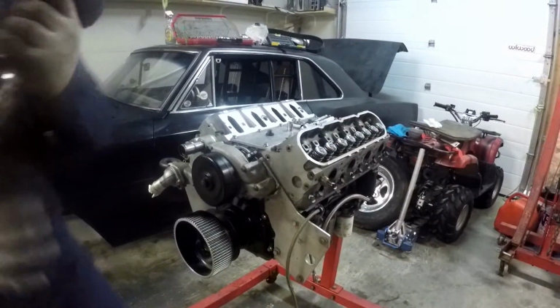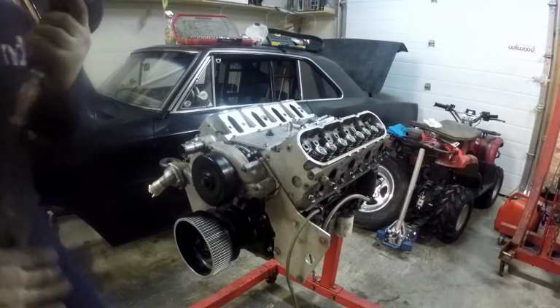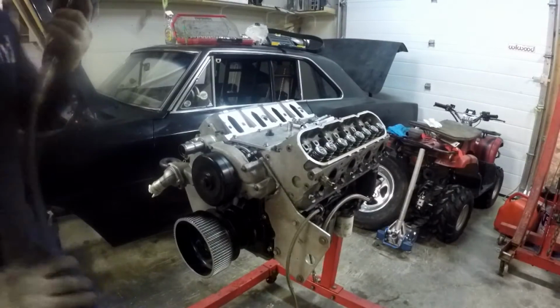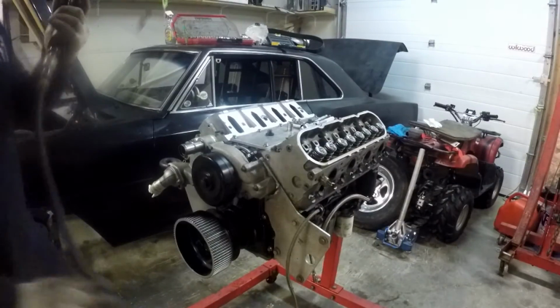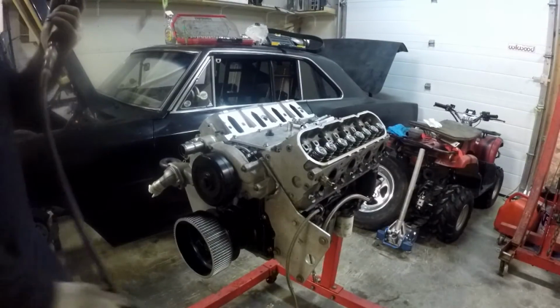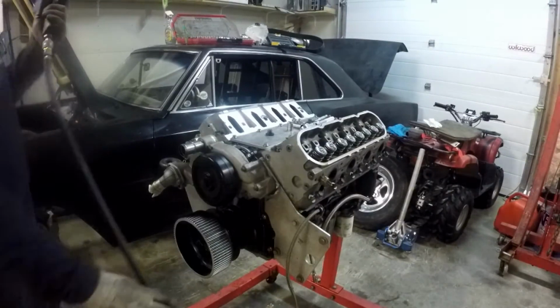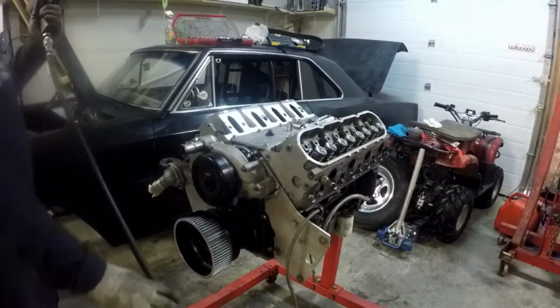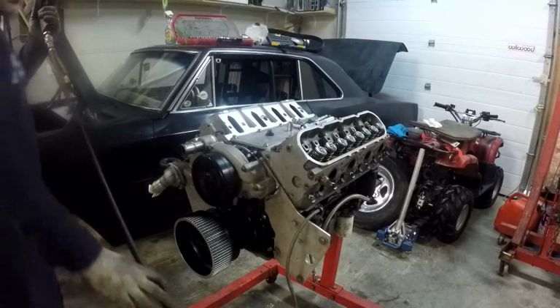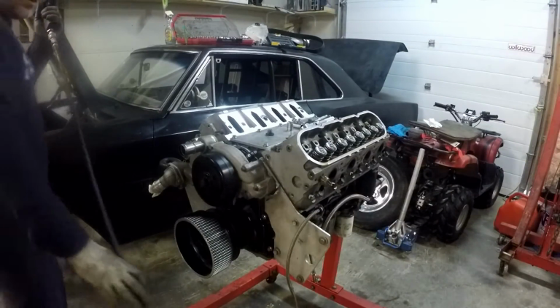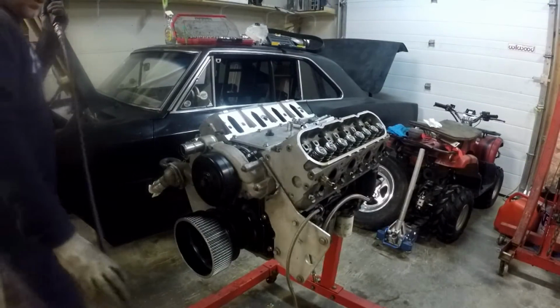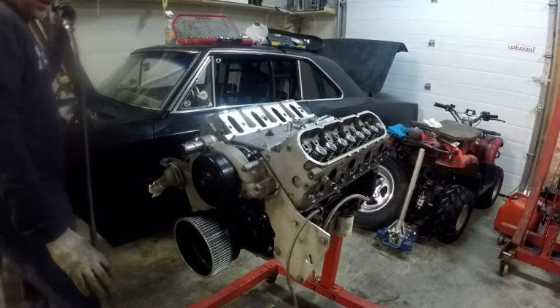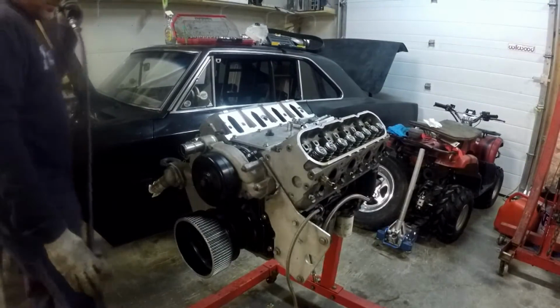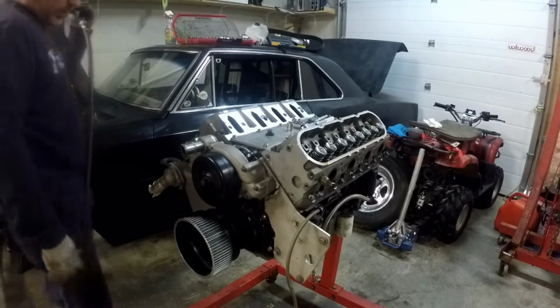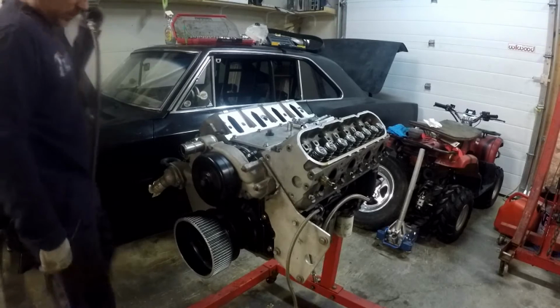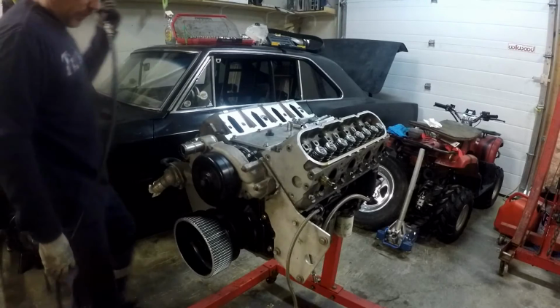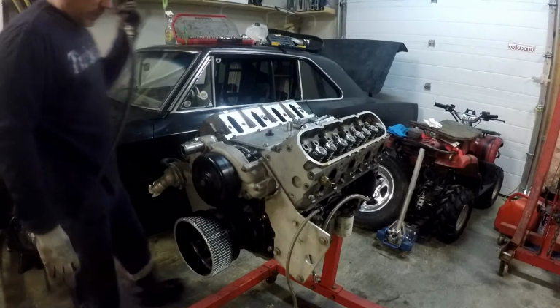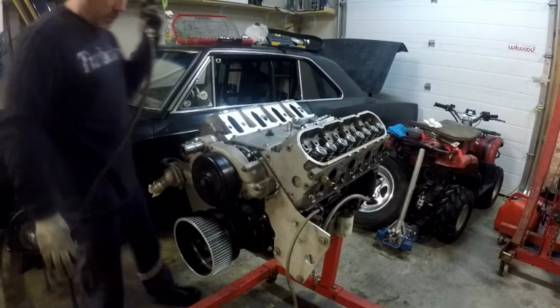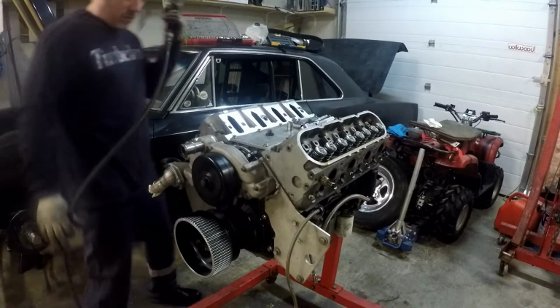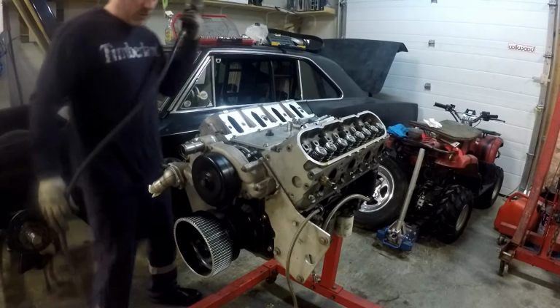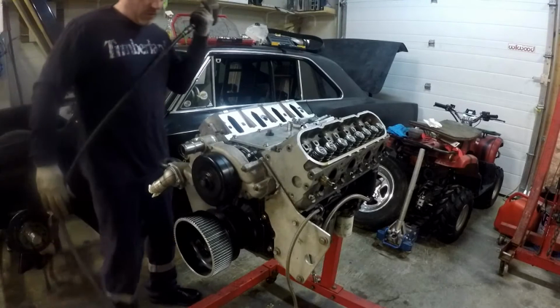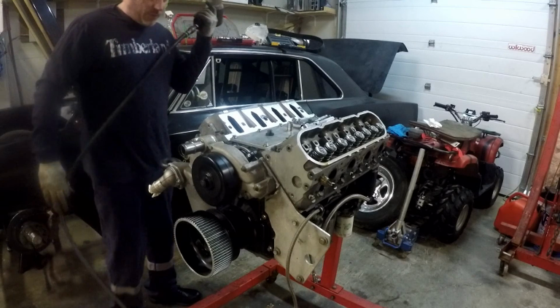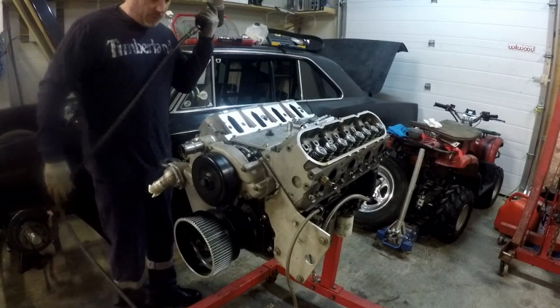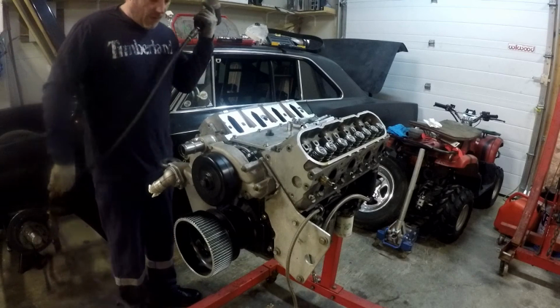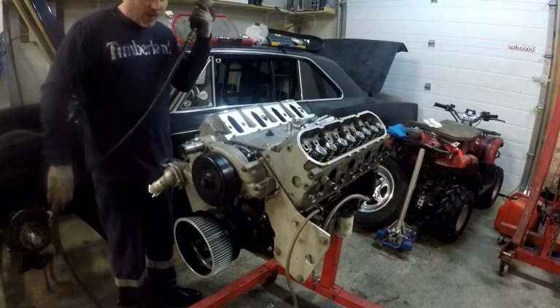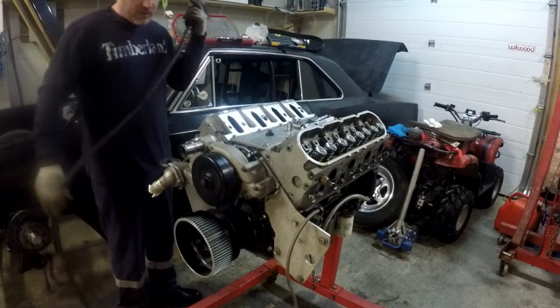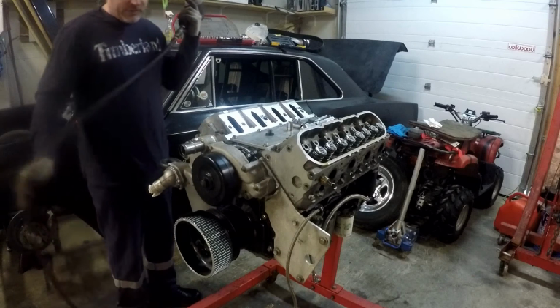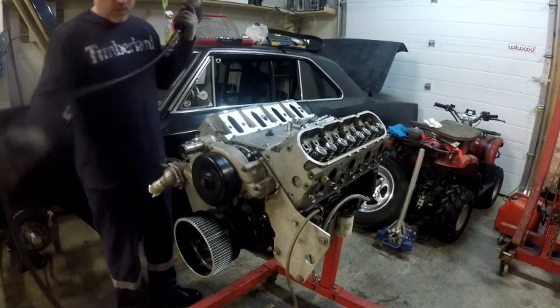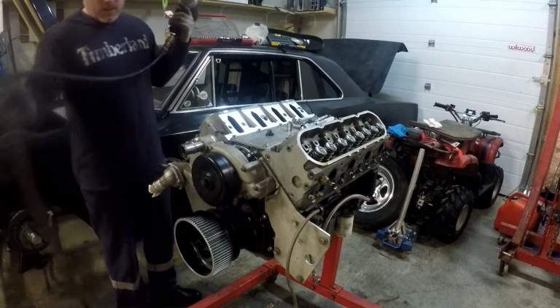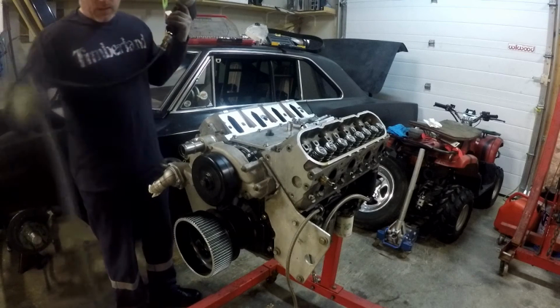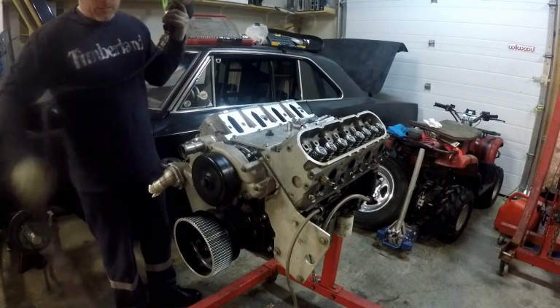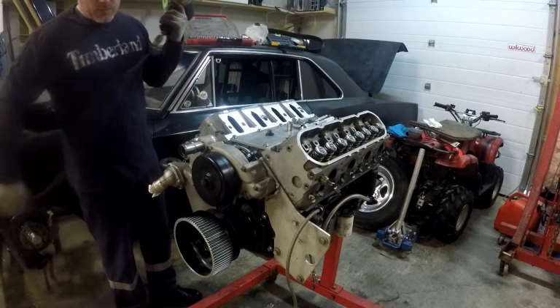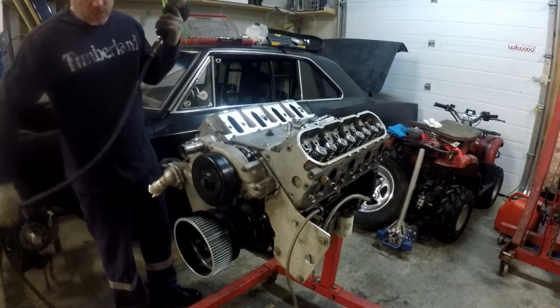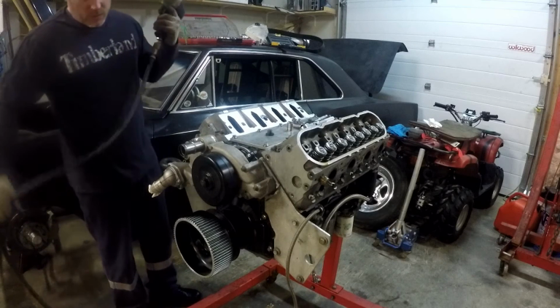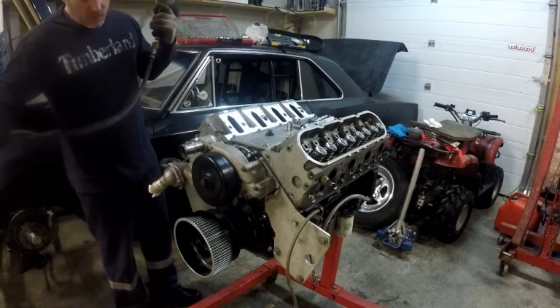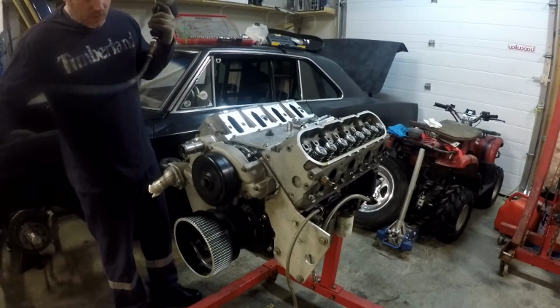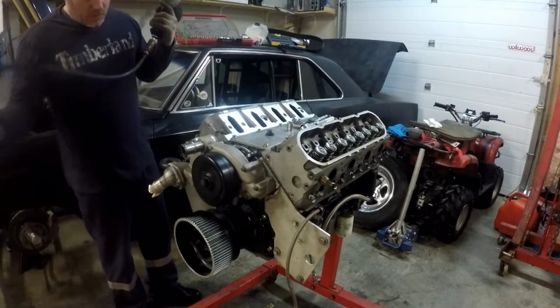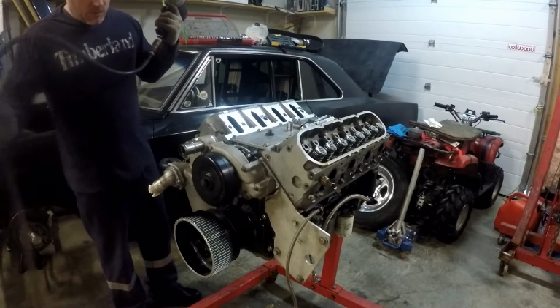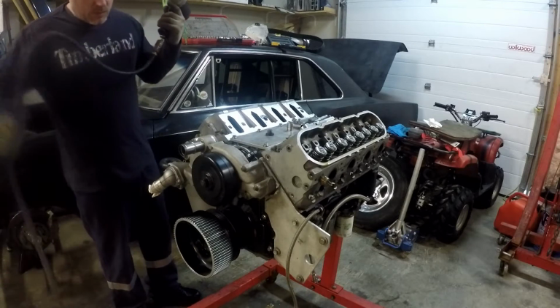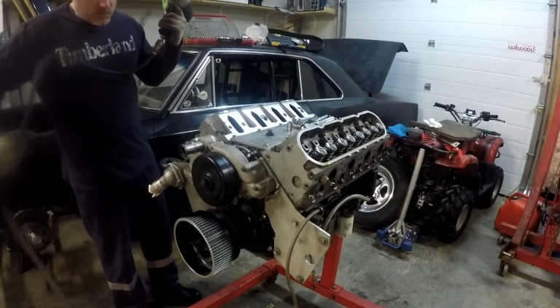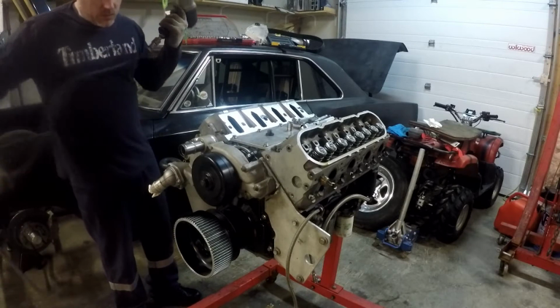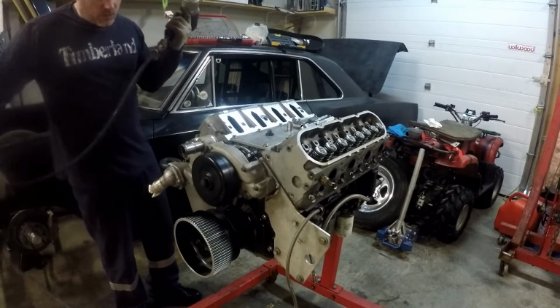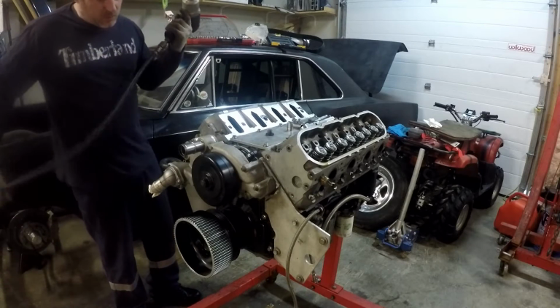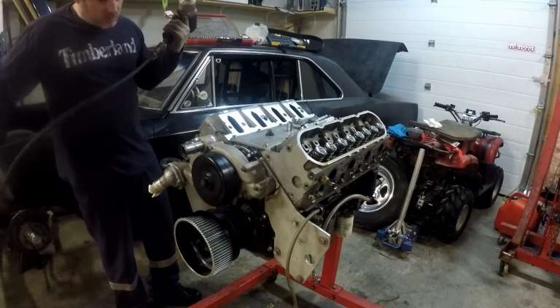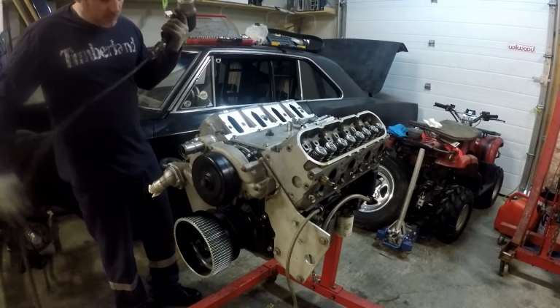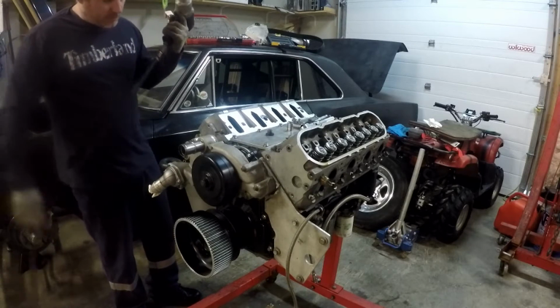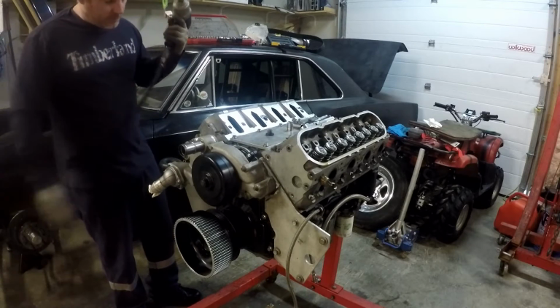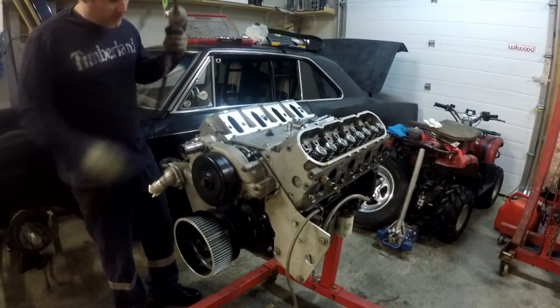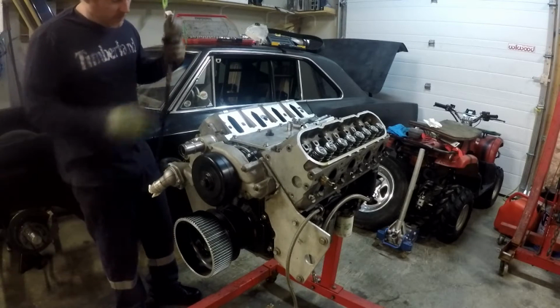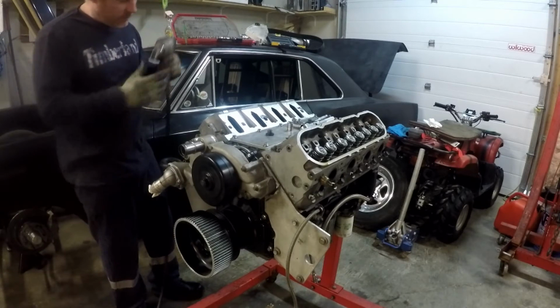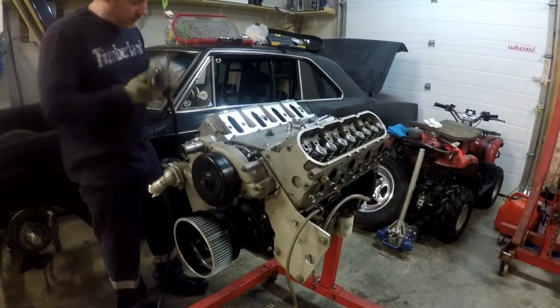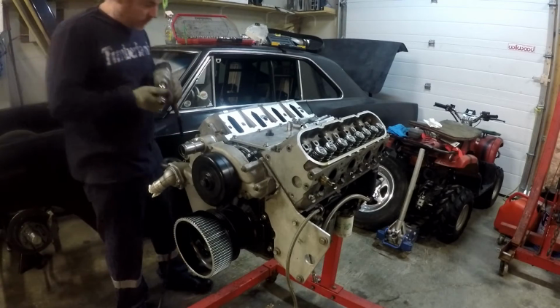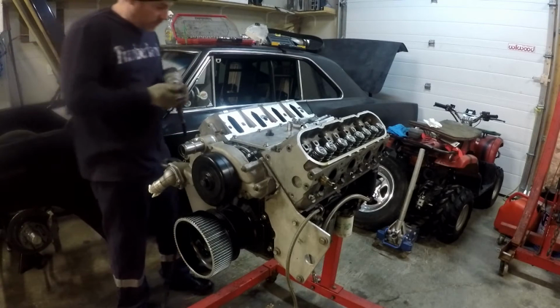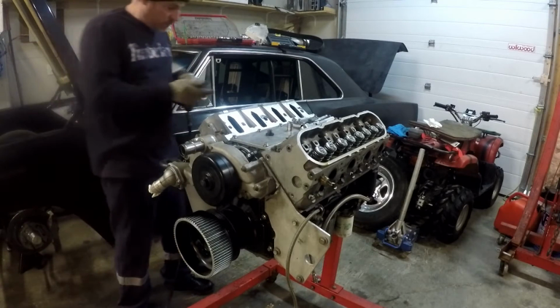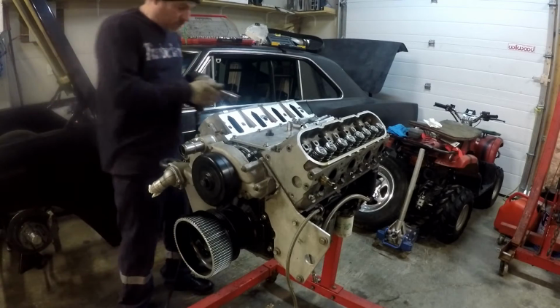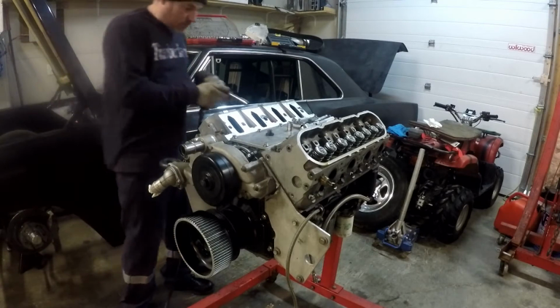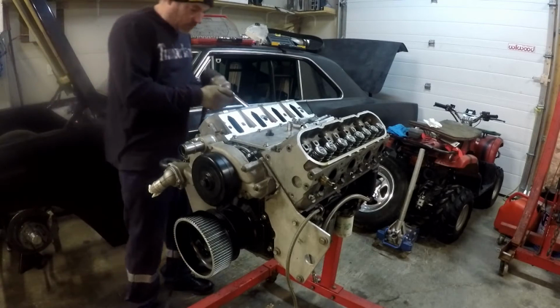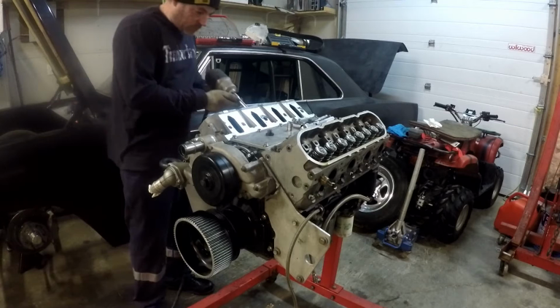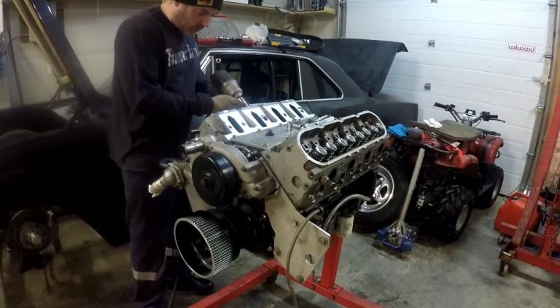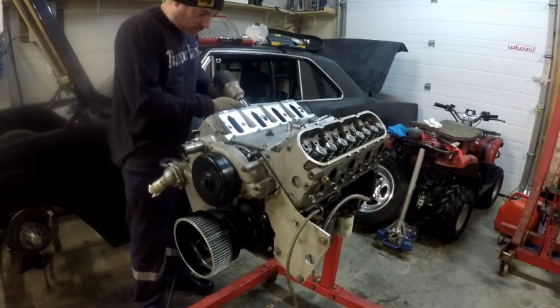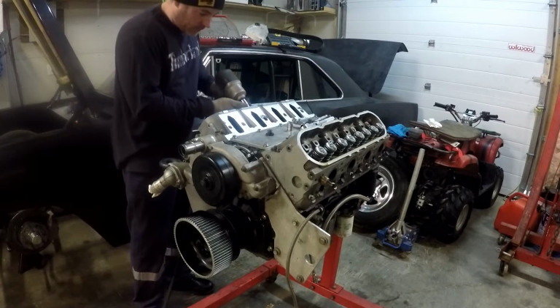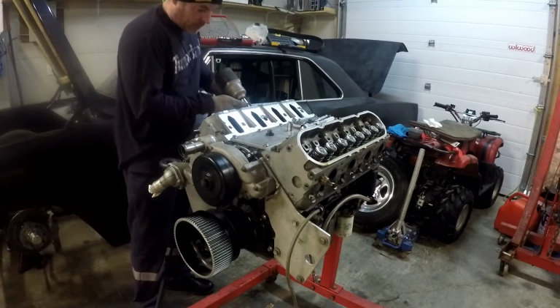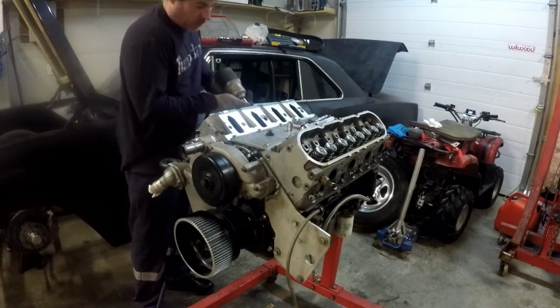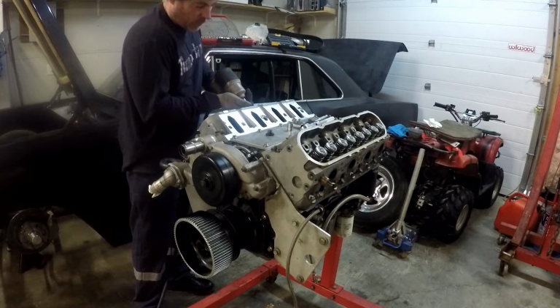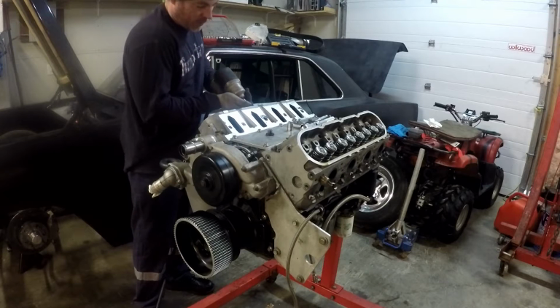One thing I'll point out — these head bolts have been used five times, so as long as they torque up properly, we're fine.